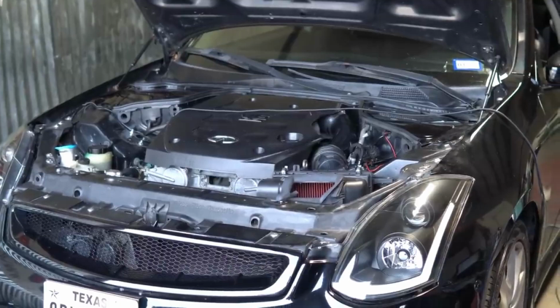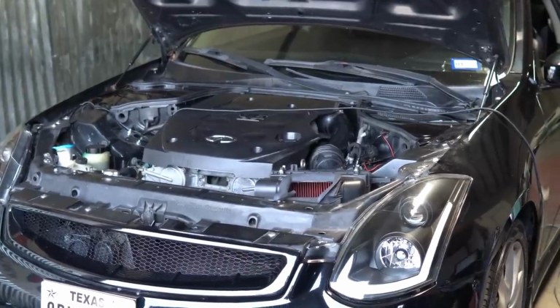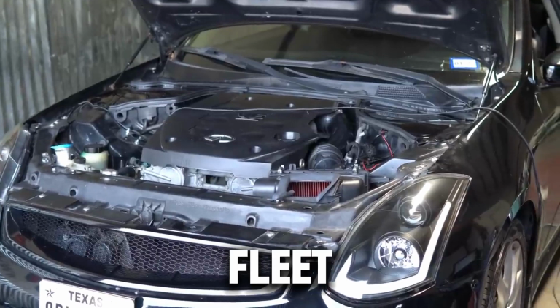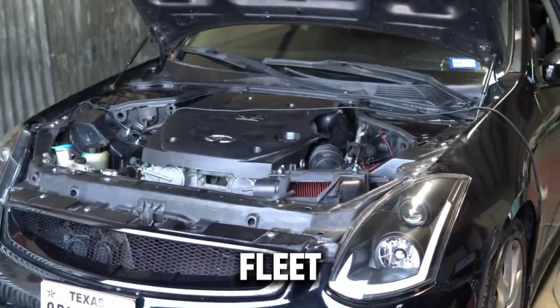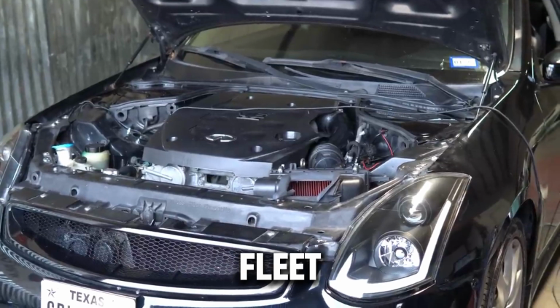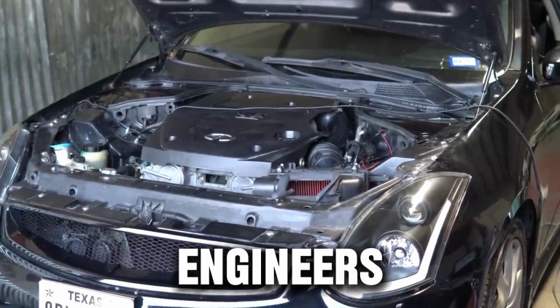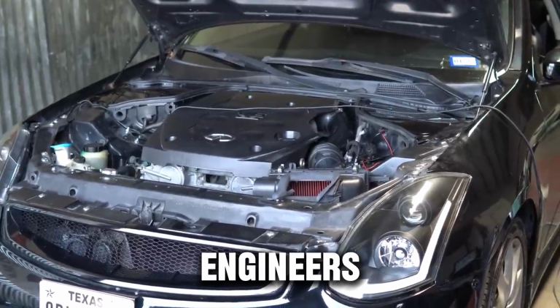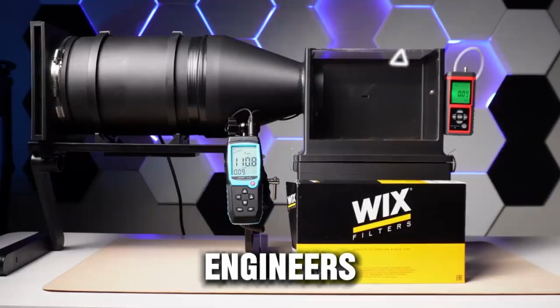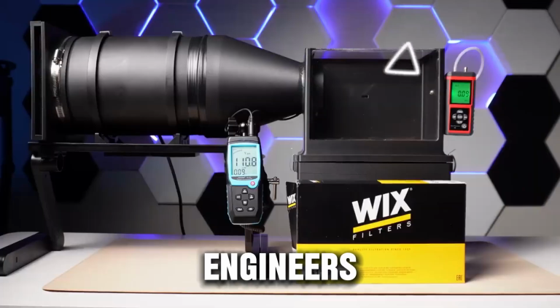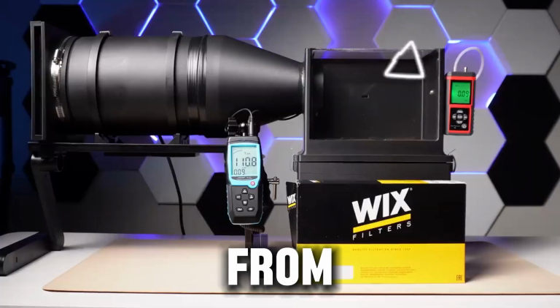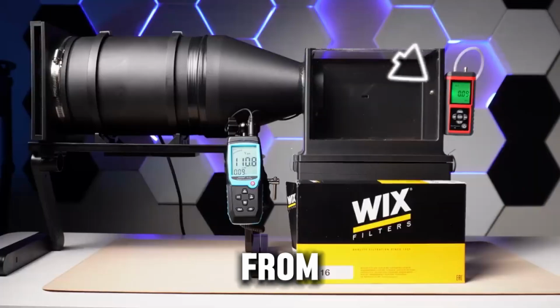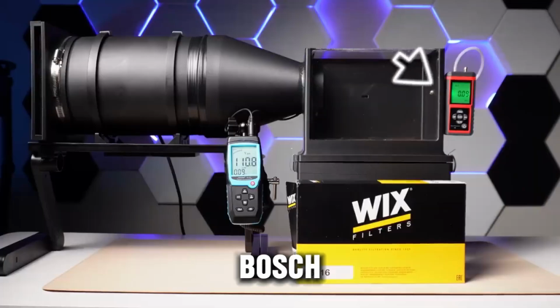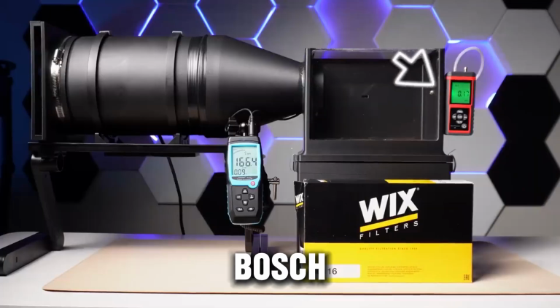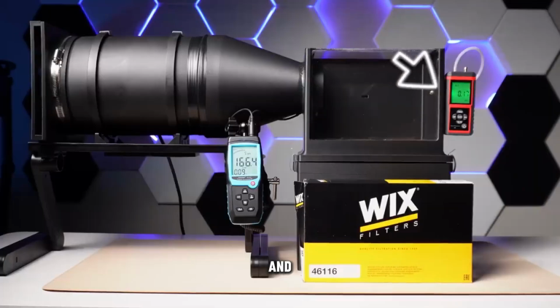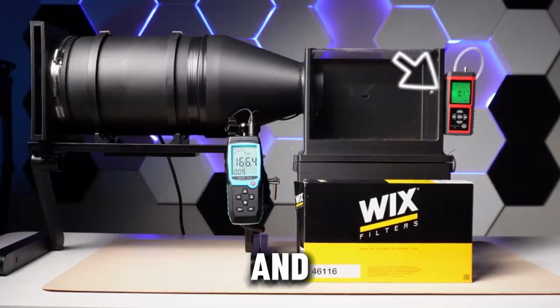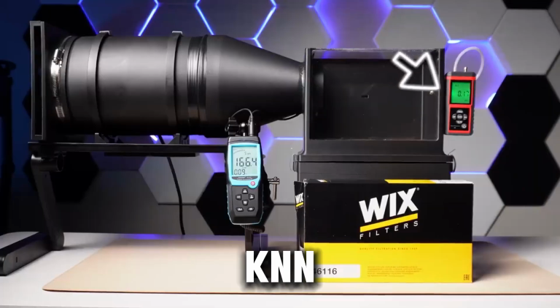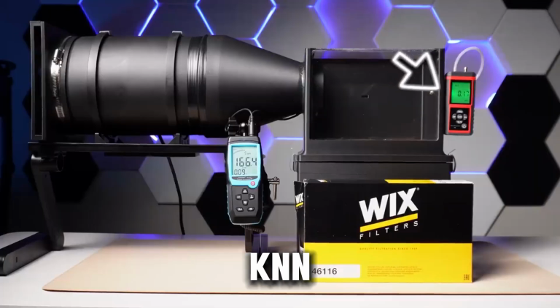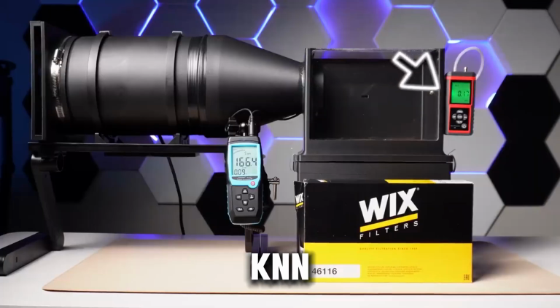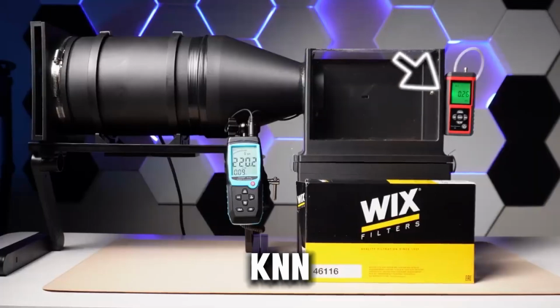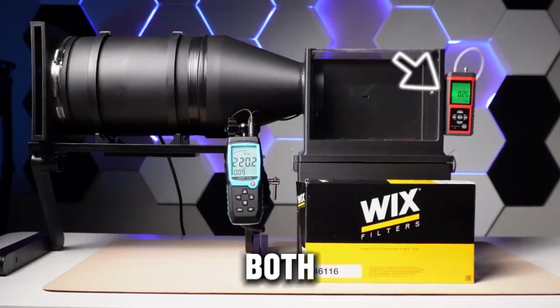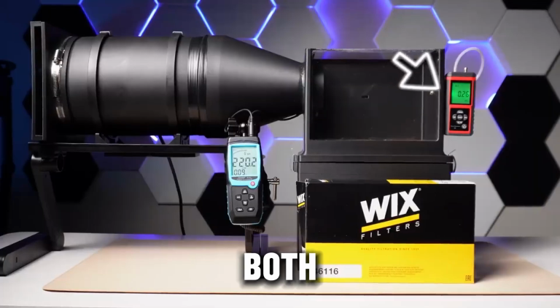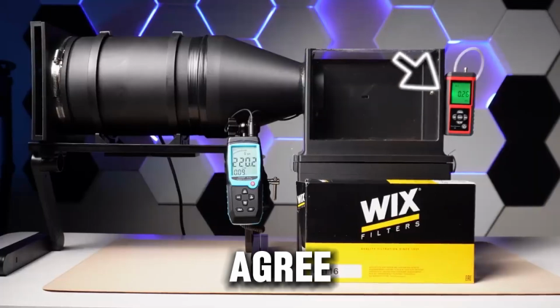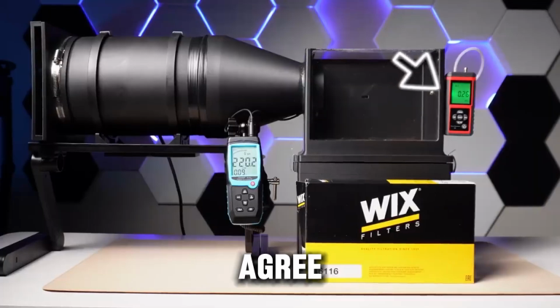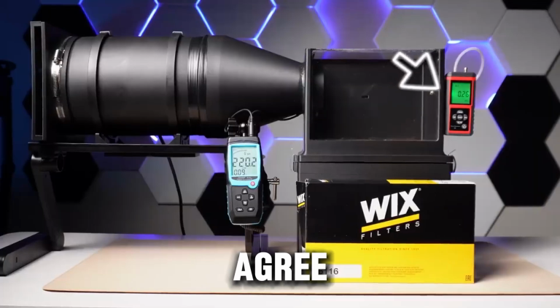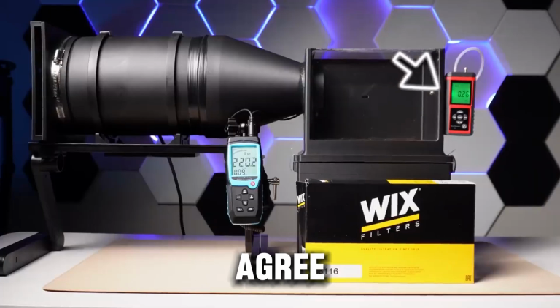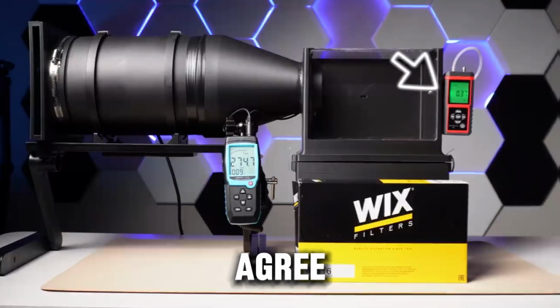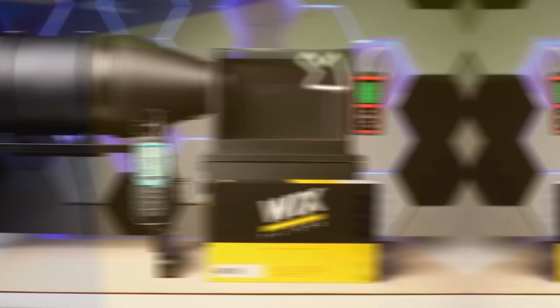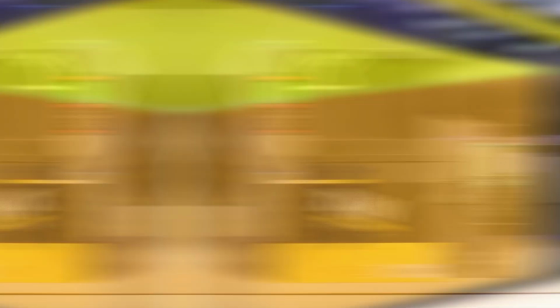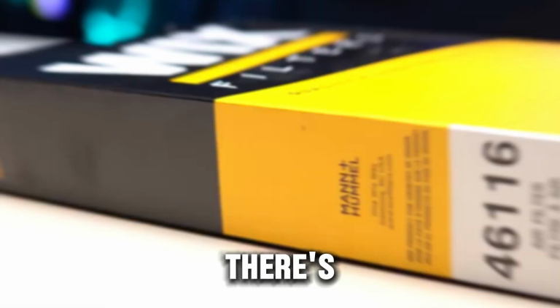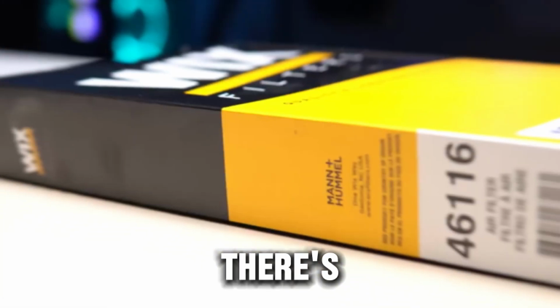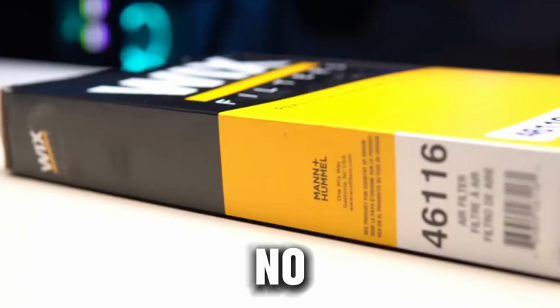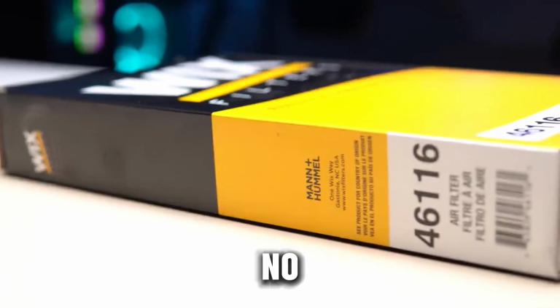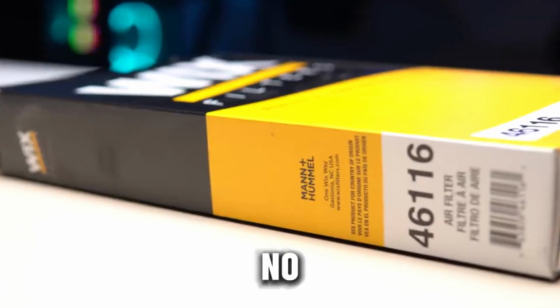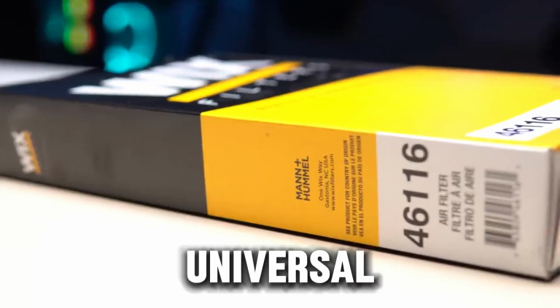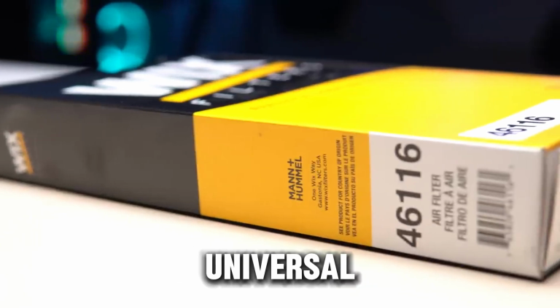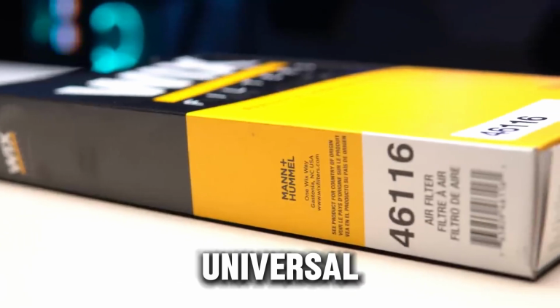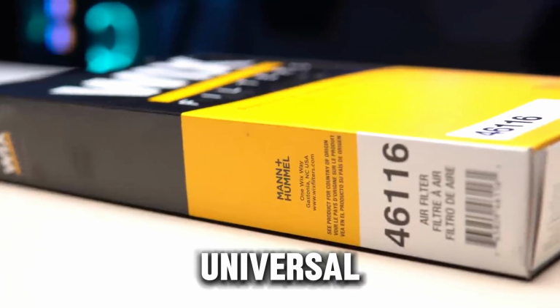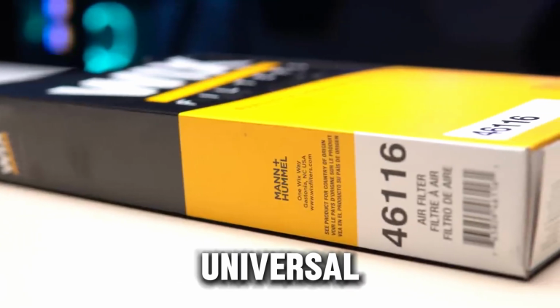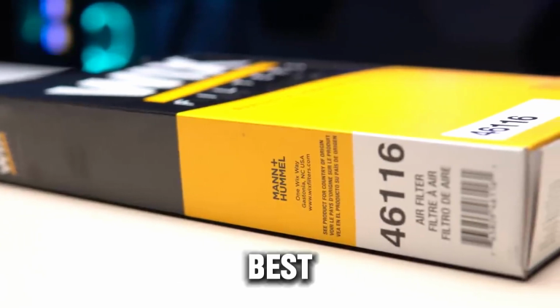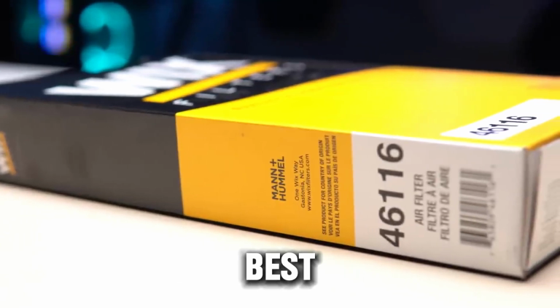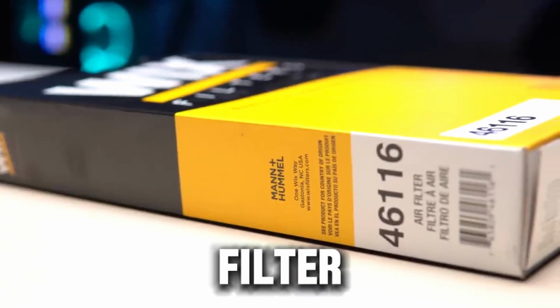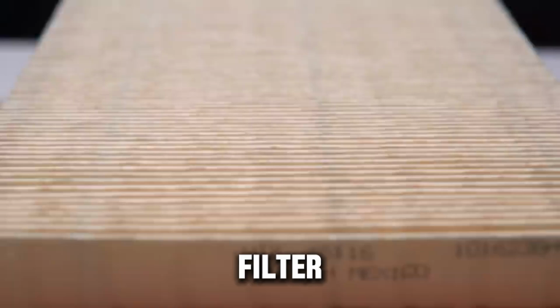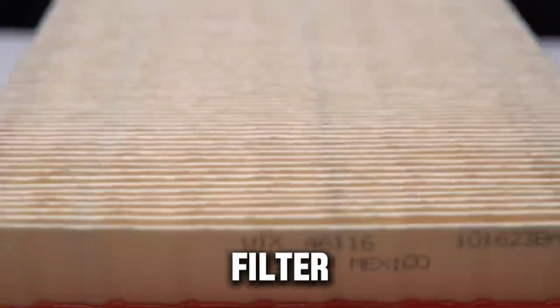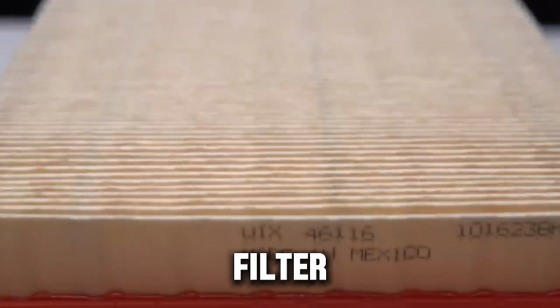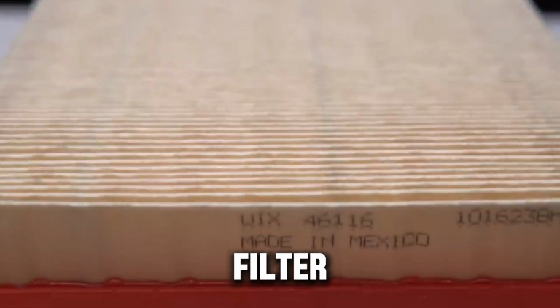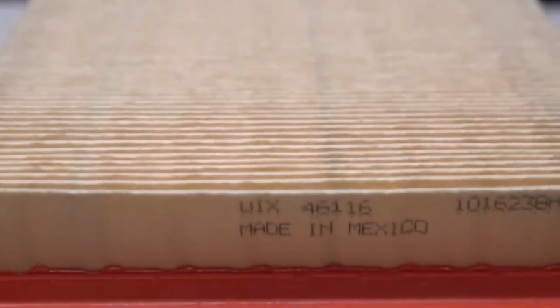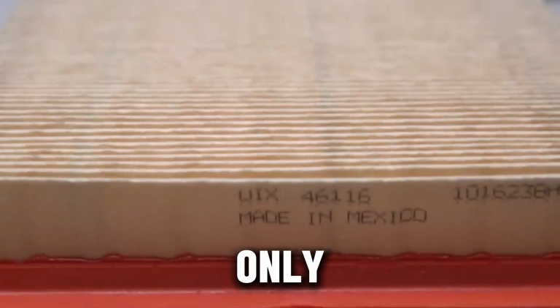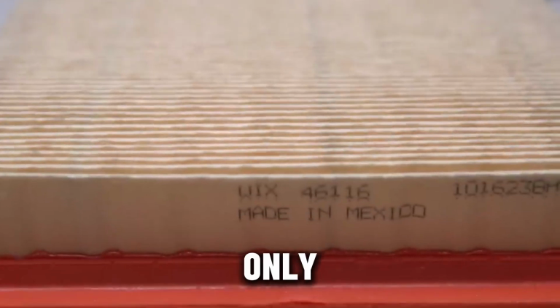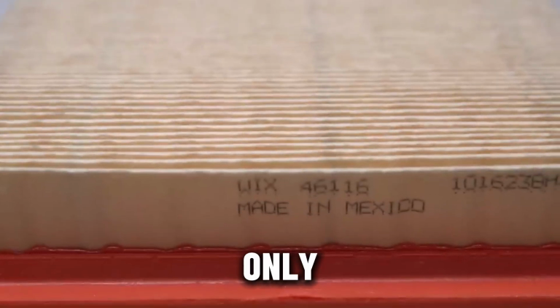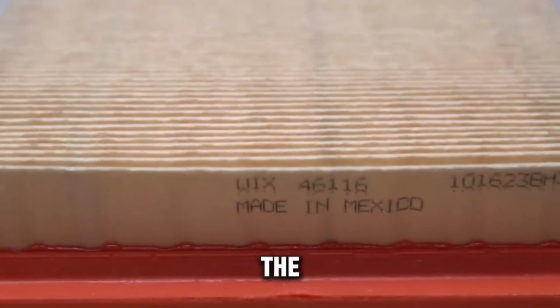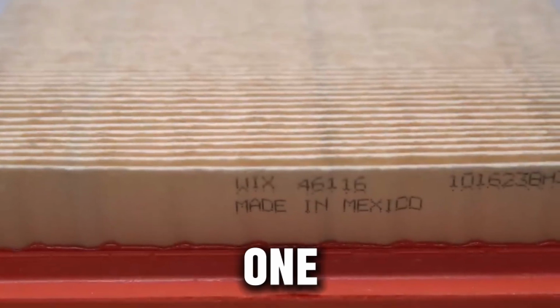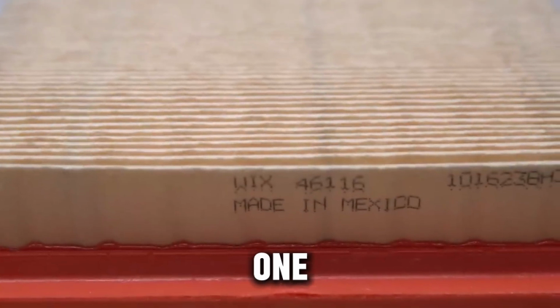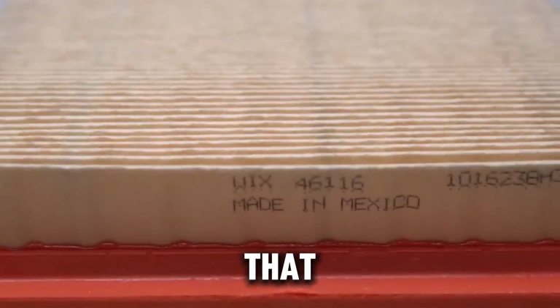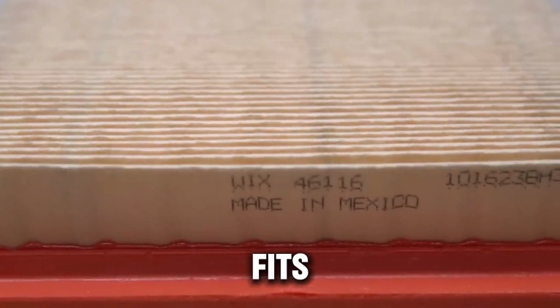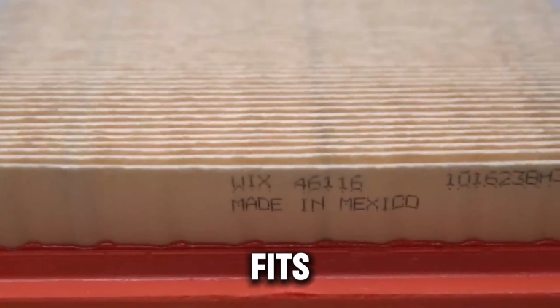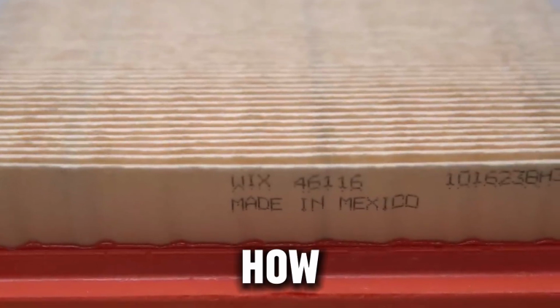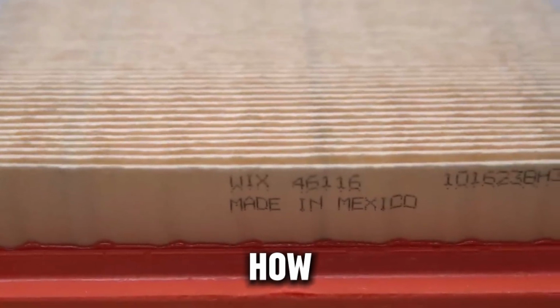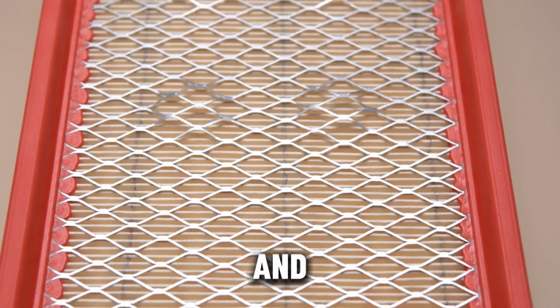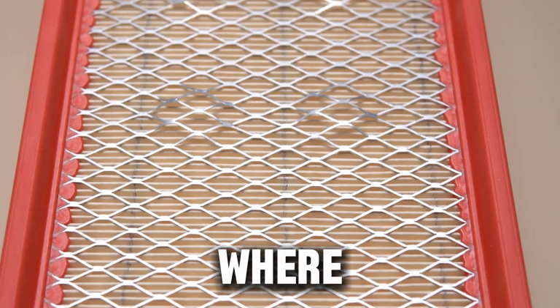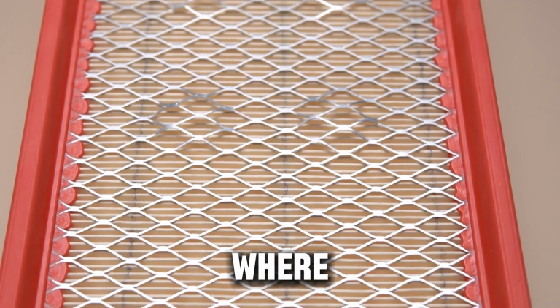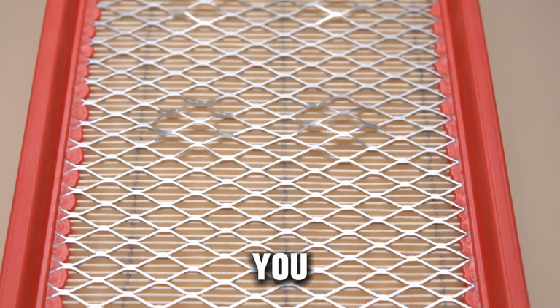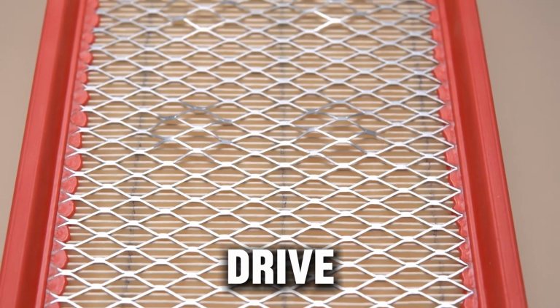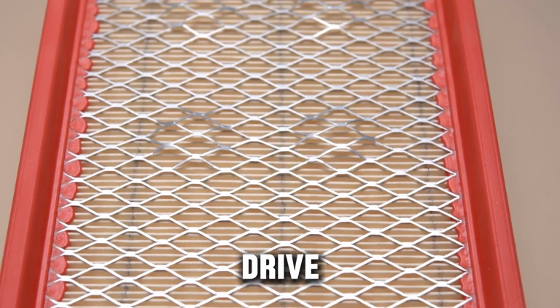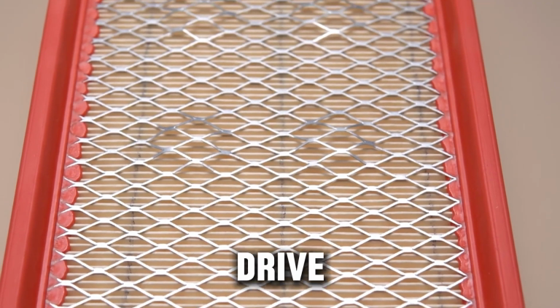Fleet engineers from Bosch and K&N both agree: there's no universal best filter — only the one that fits how and where you drive.